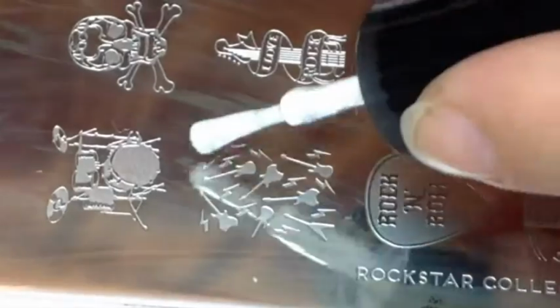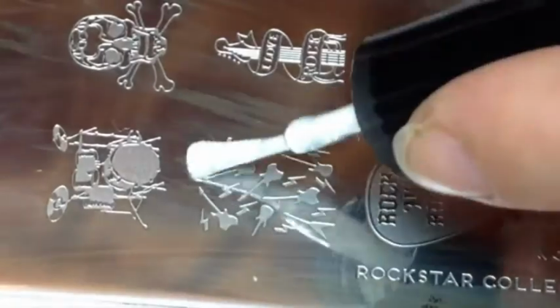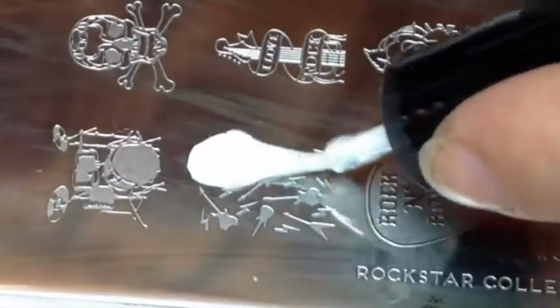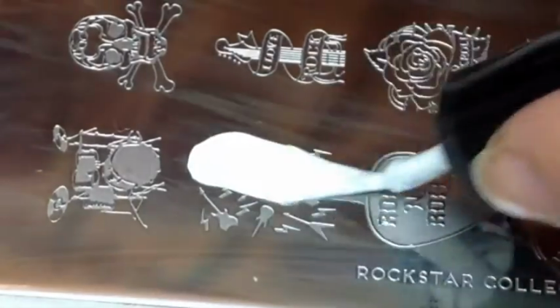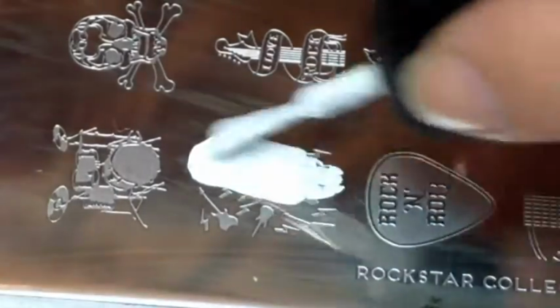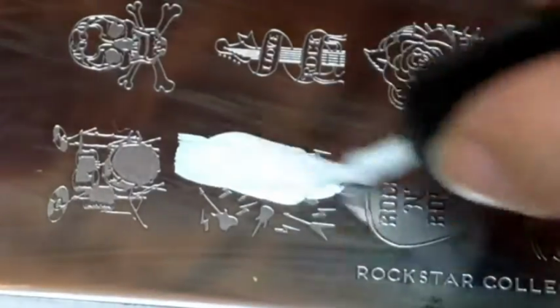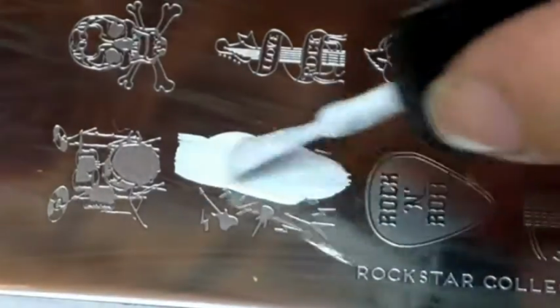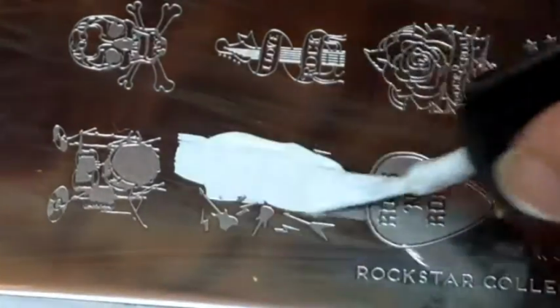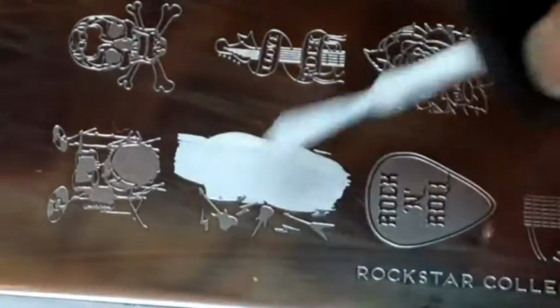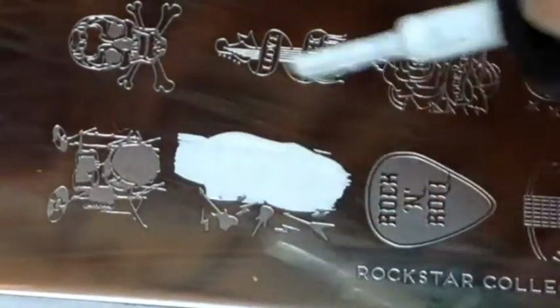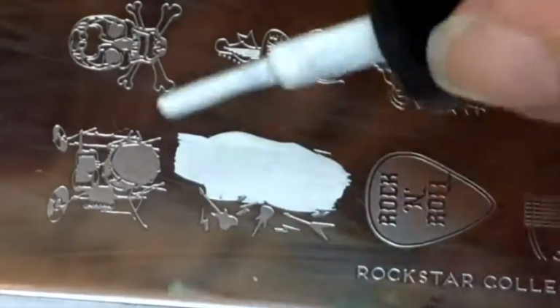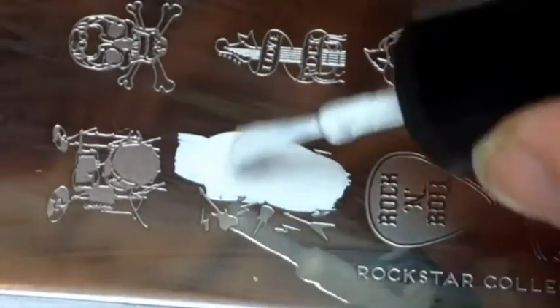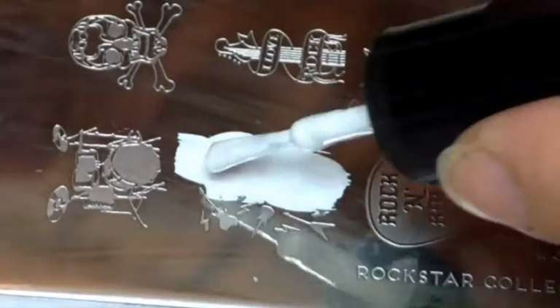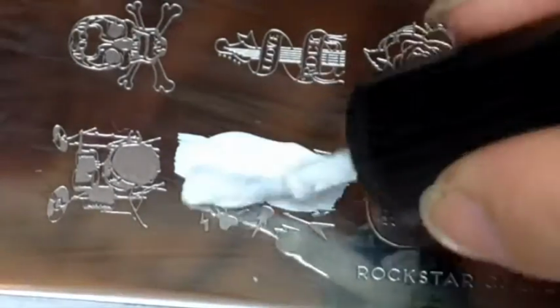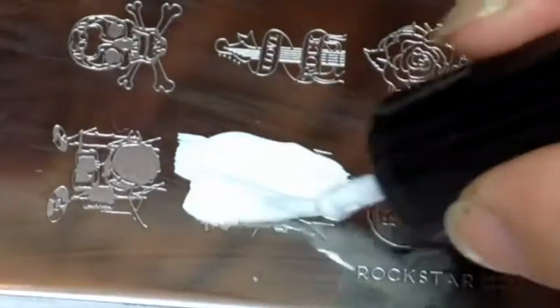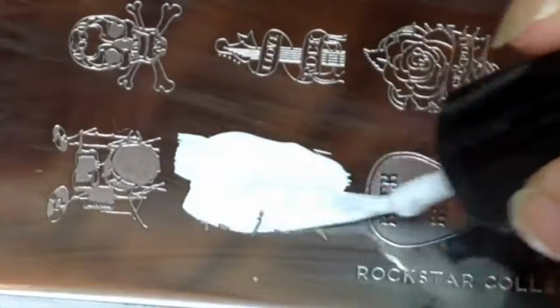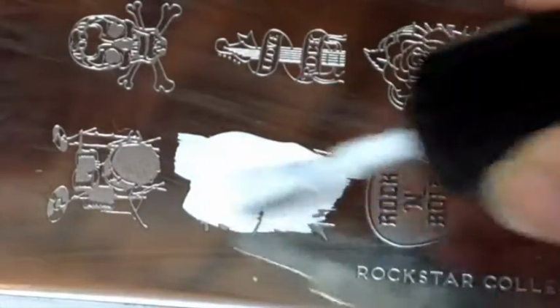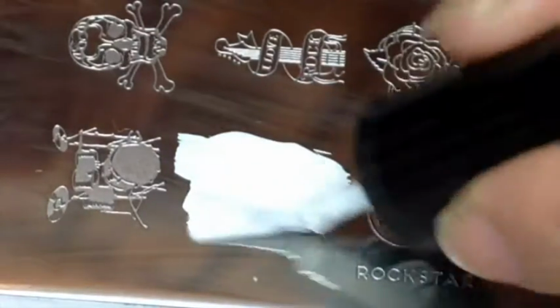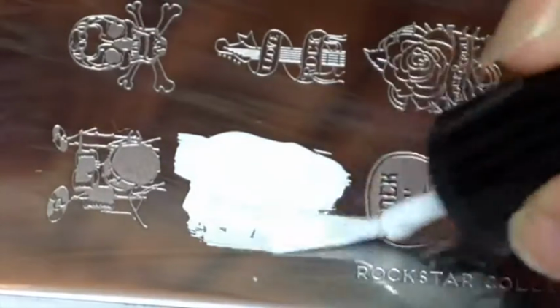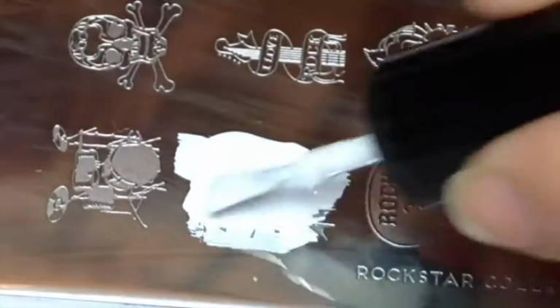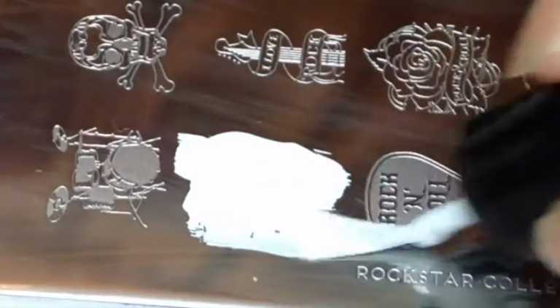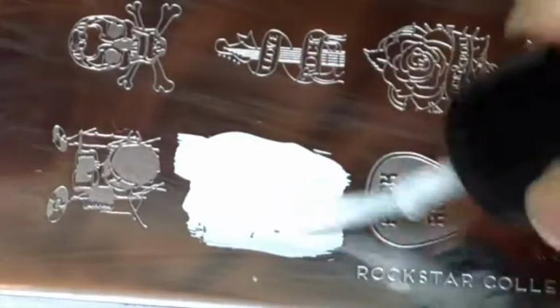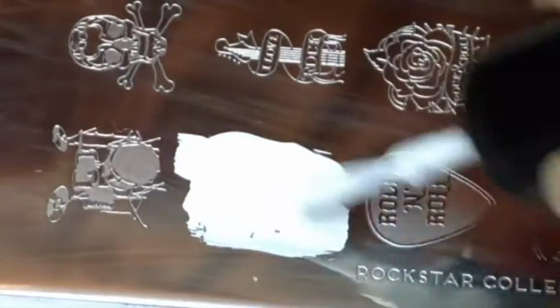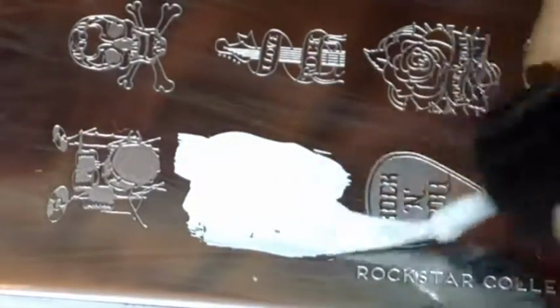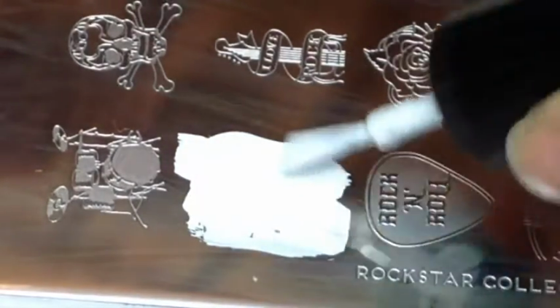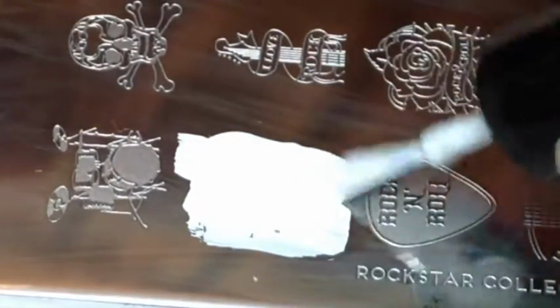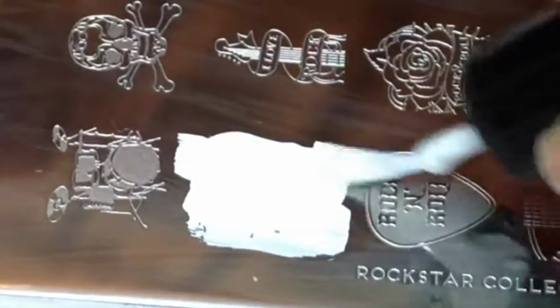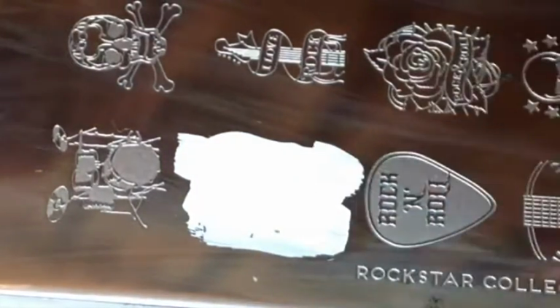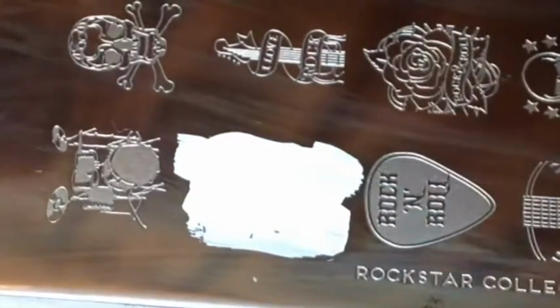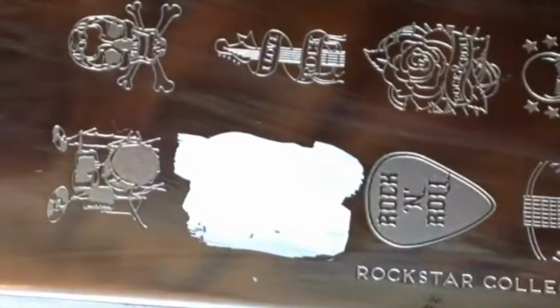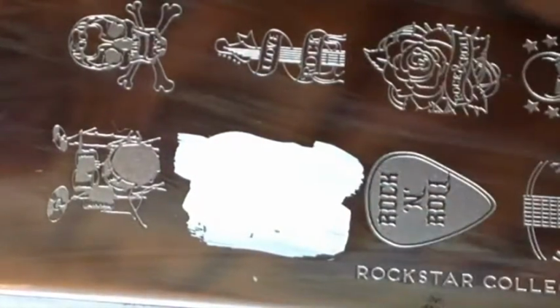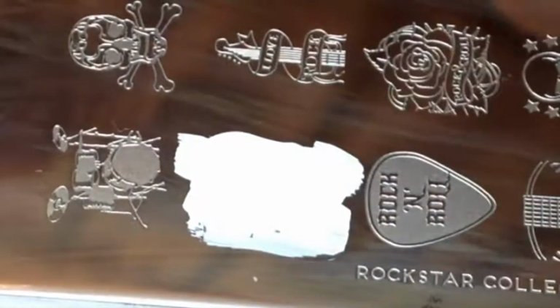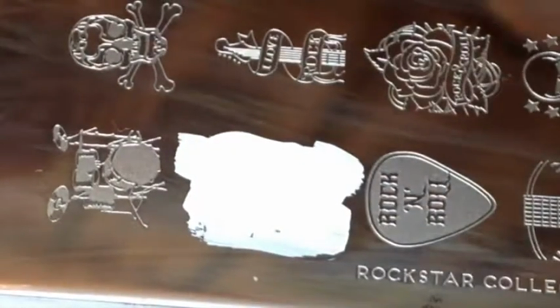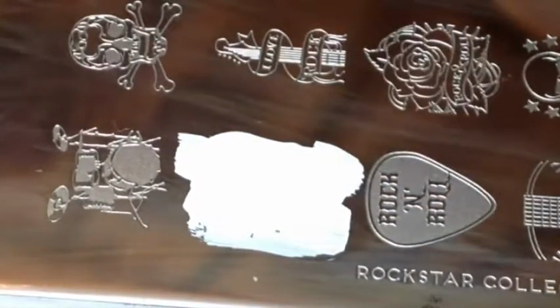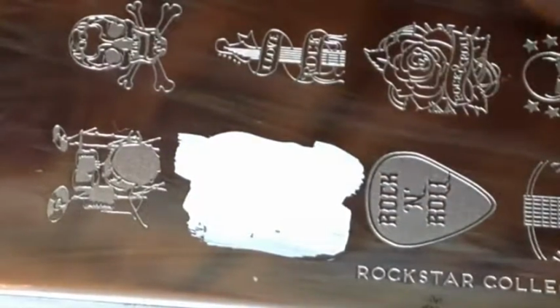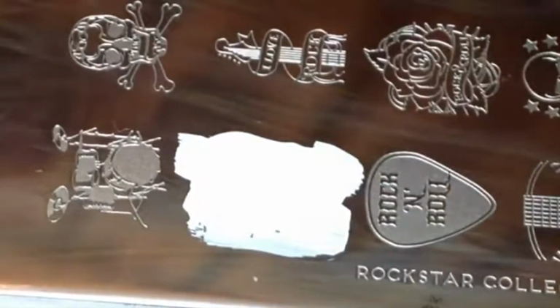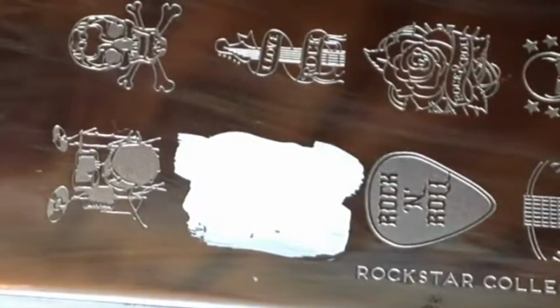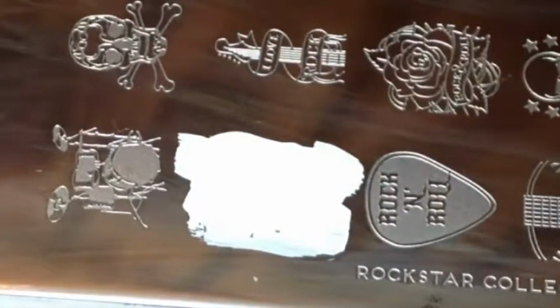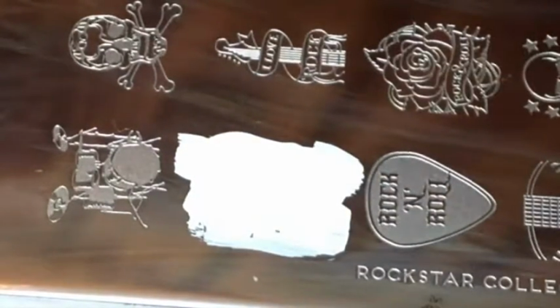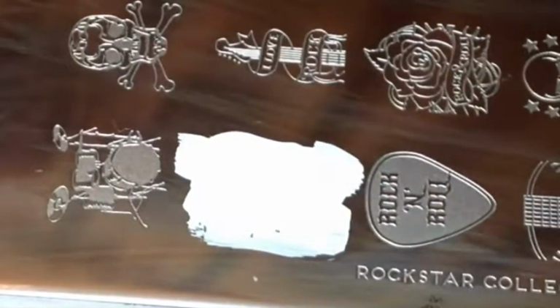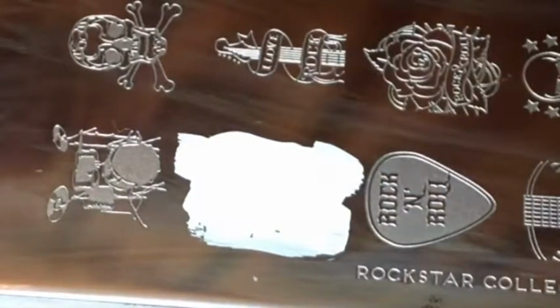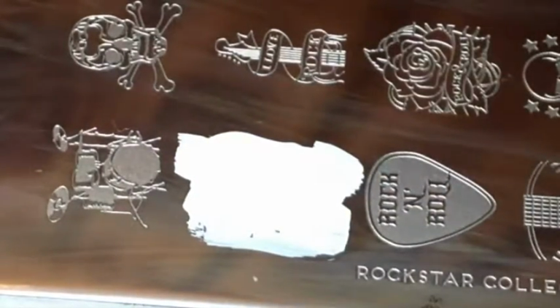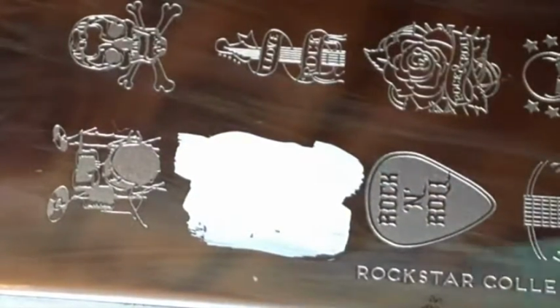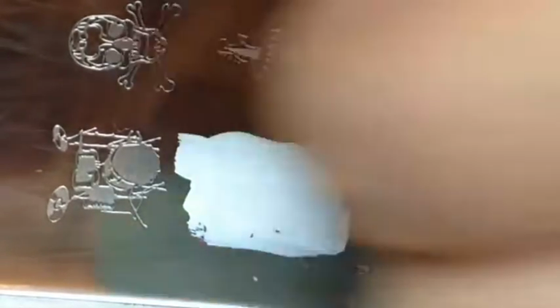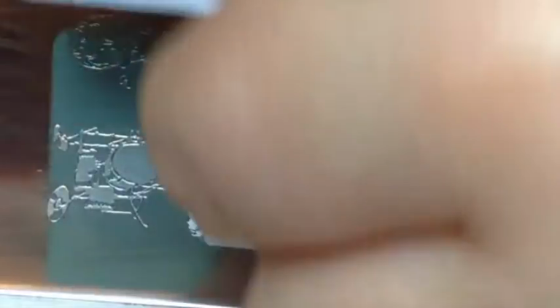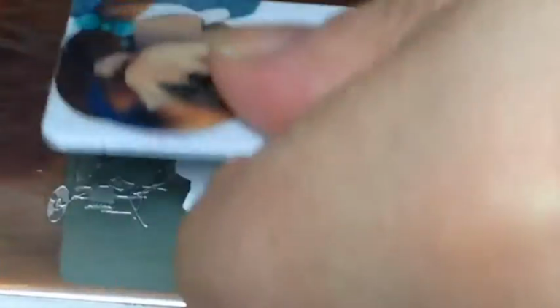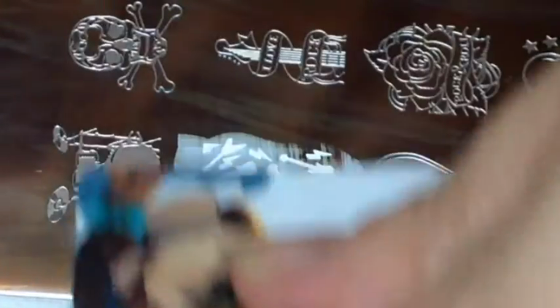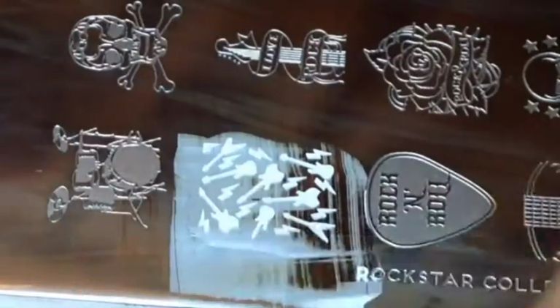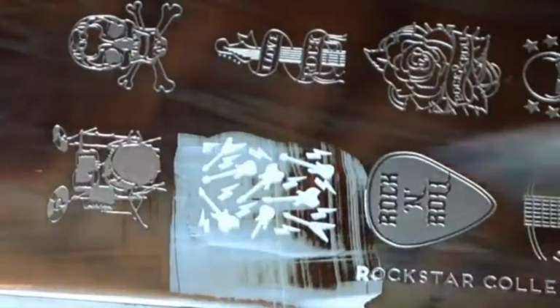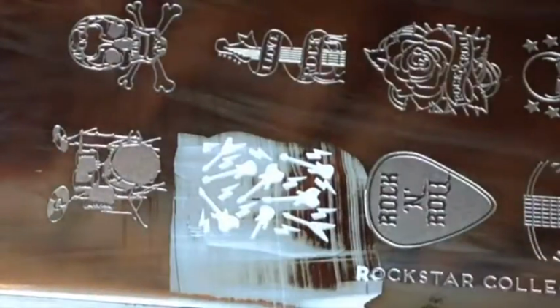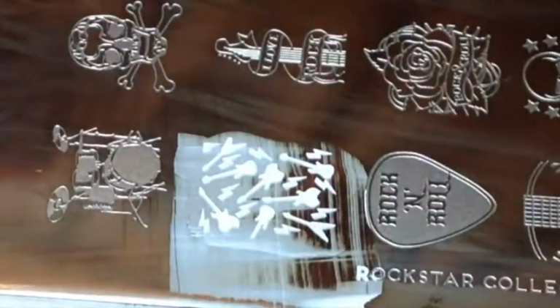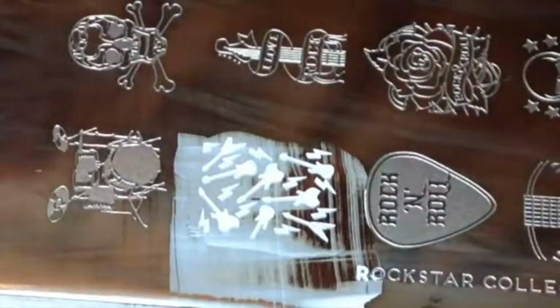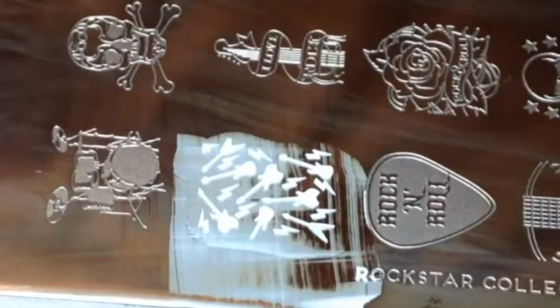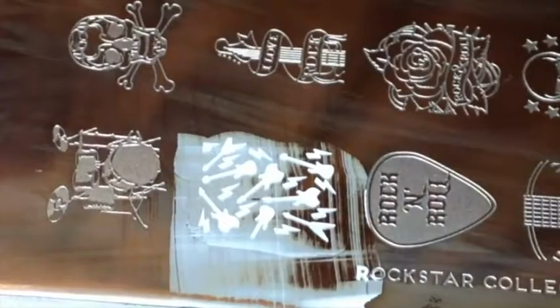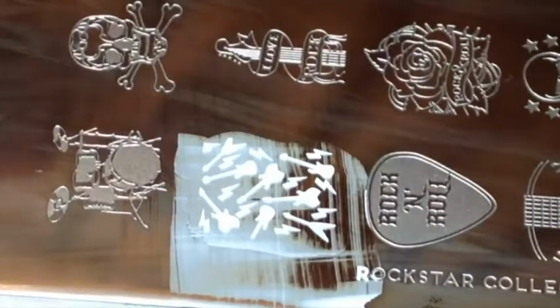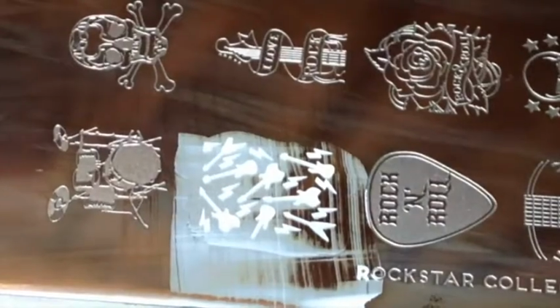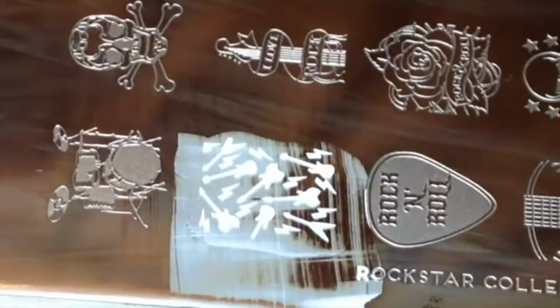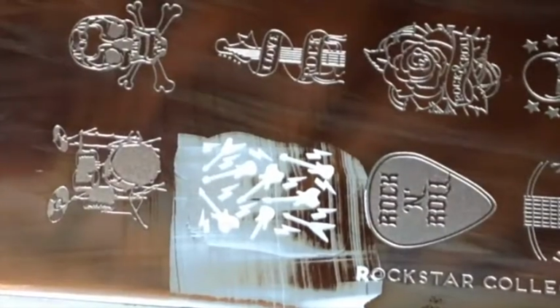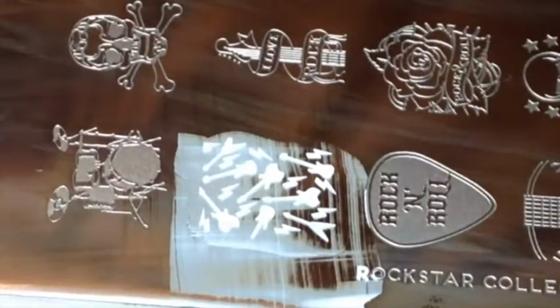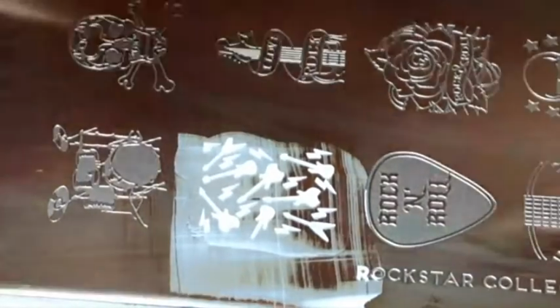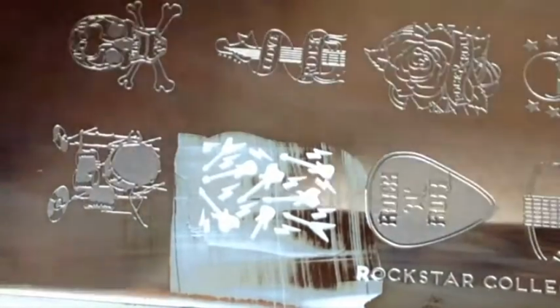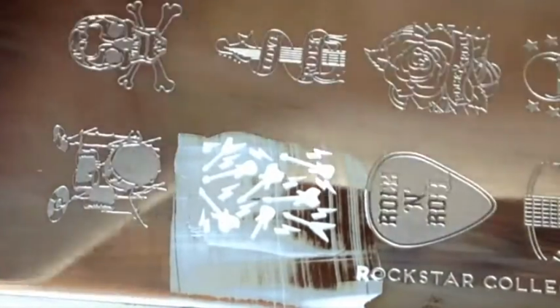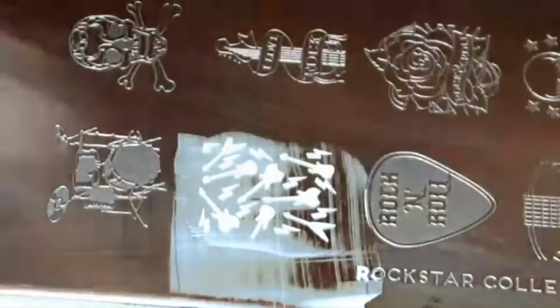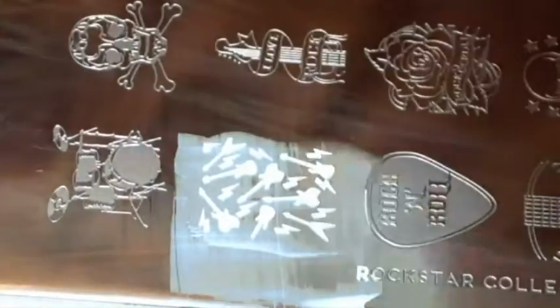And finally on my index and pinky finger I'm just stamping this guitar — the guitars are from the Rock Star template.